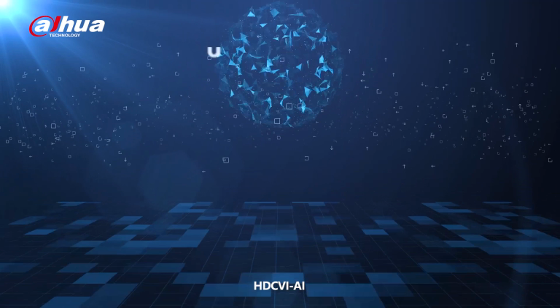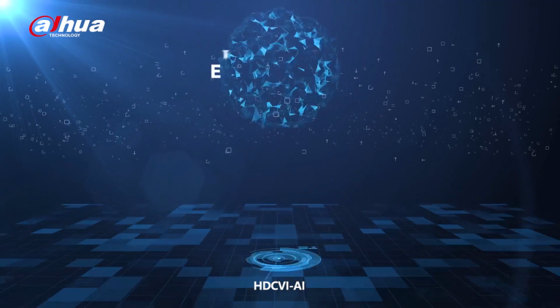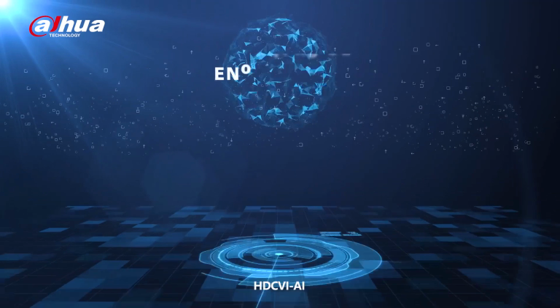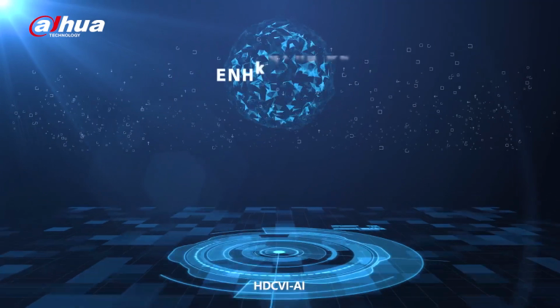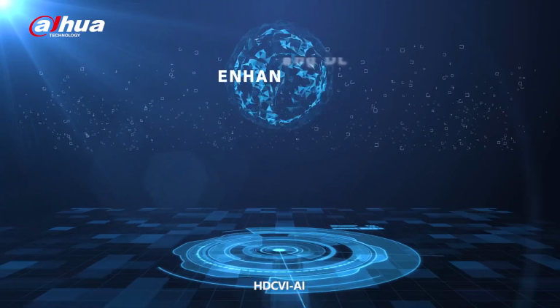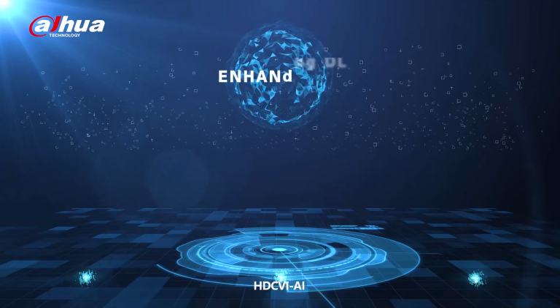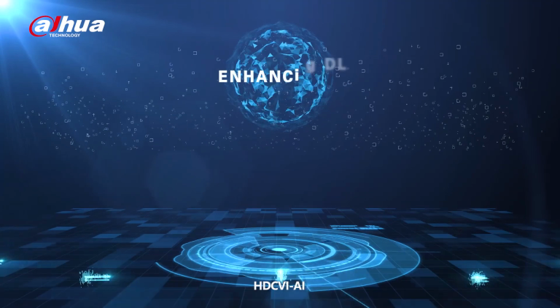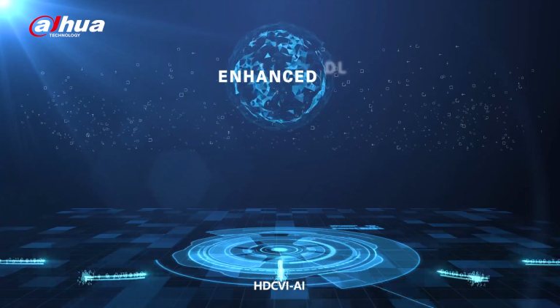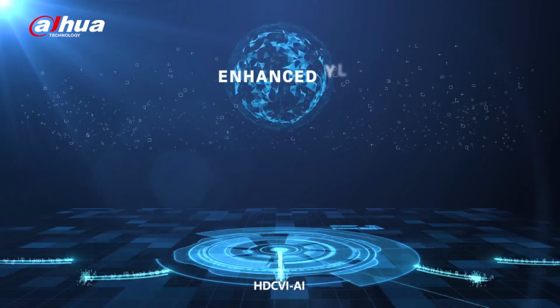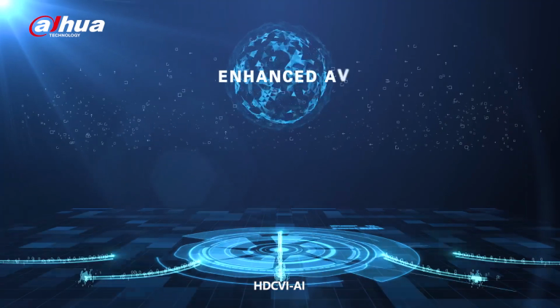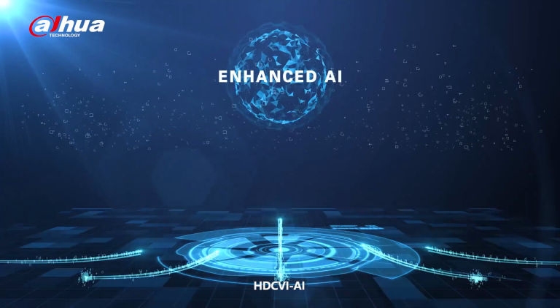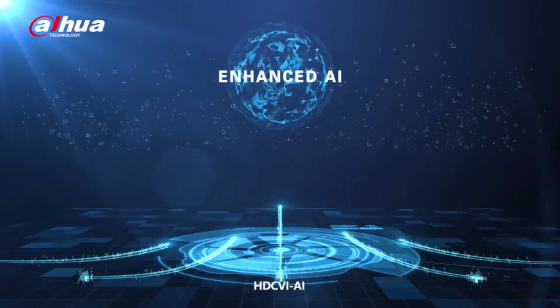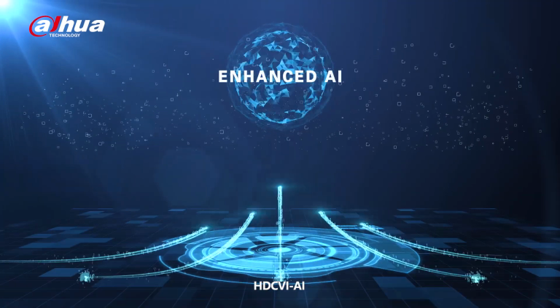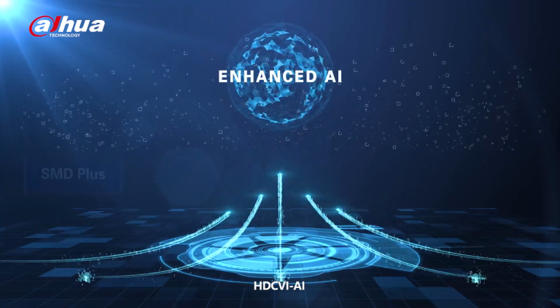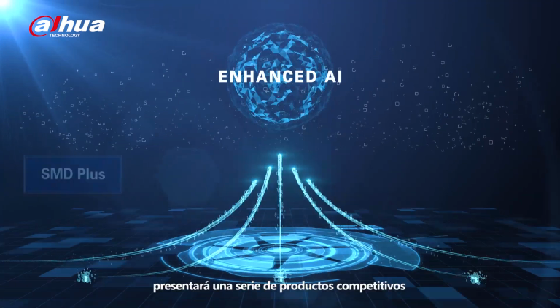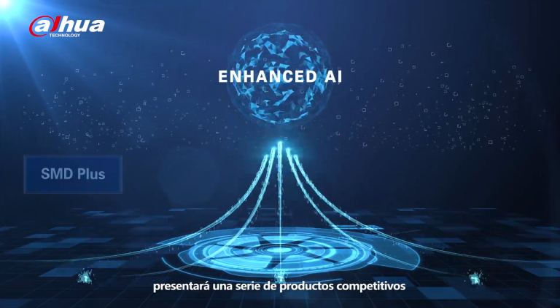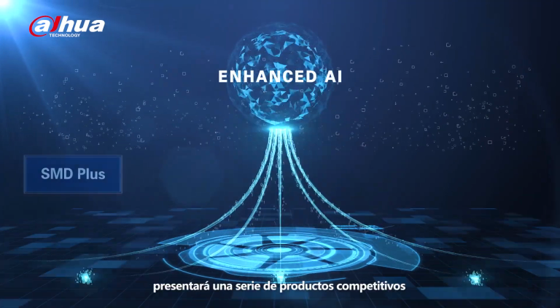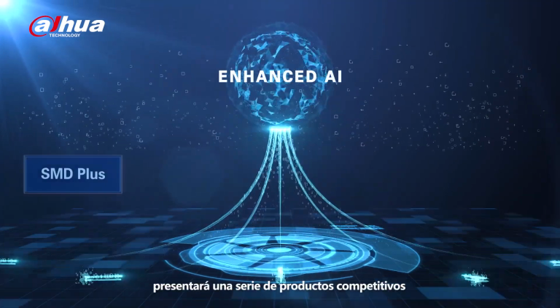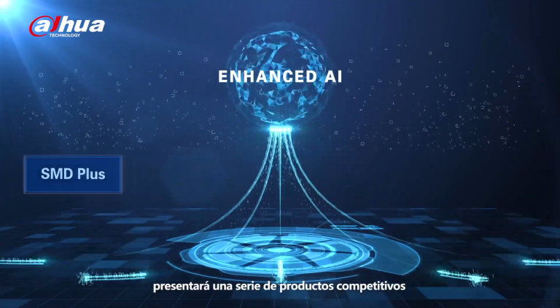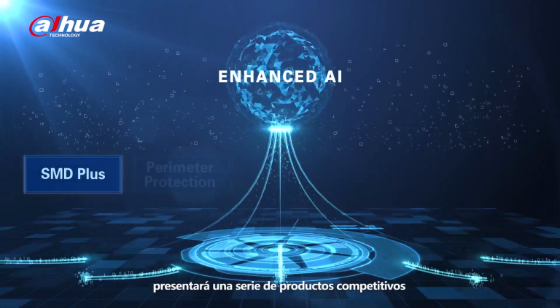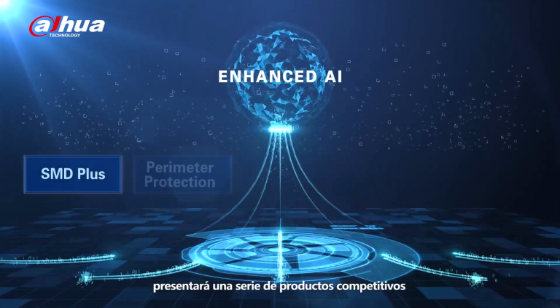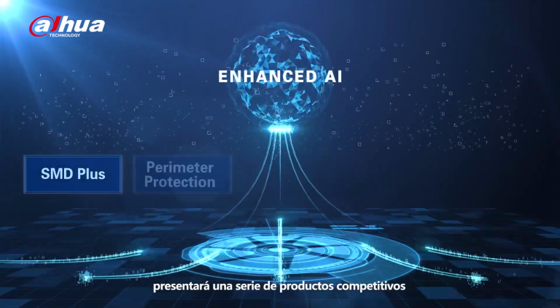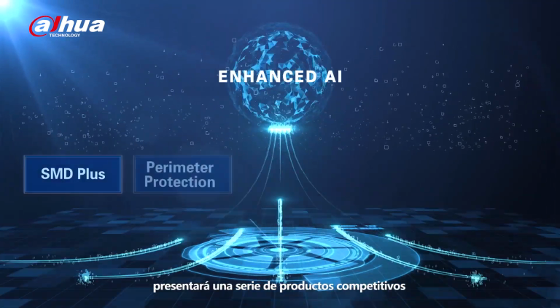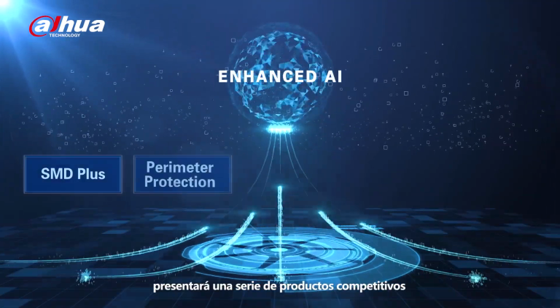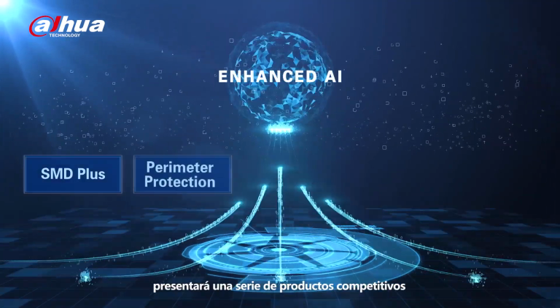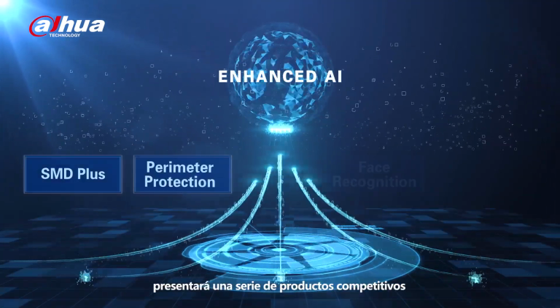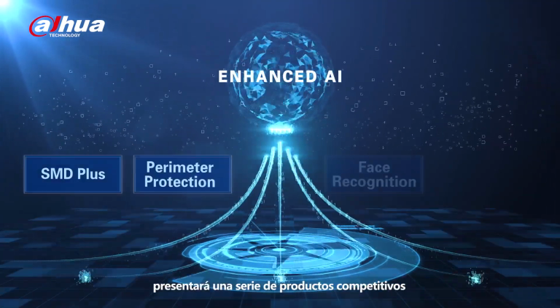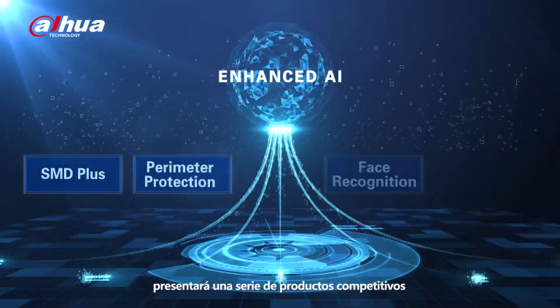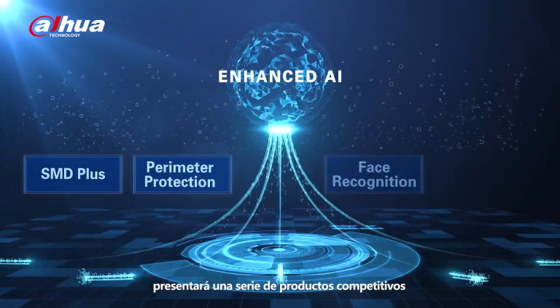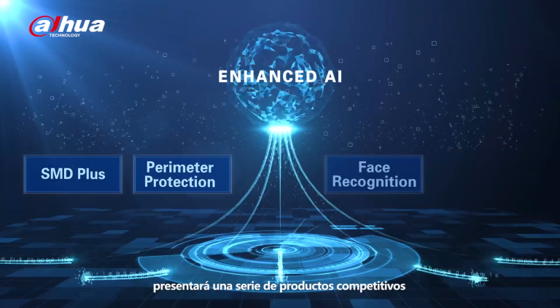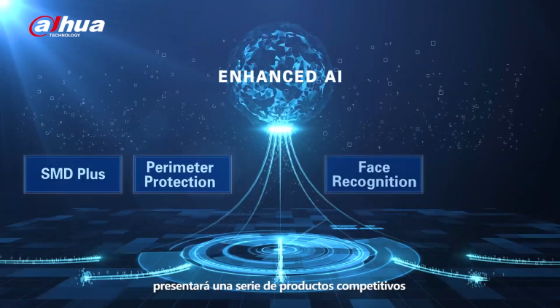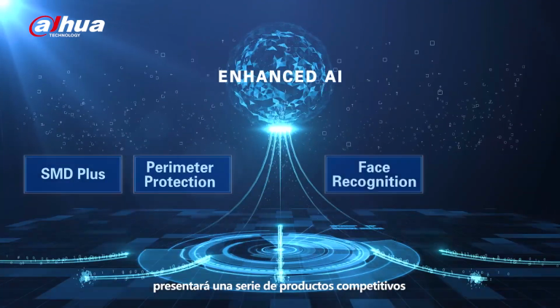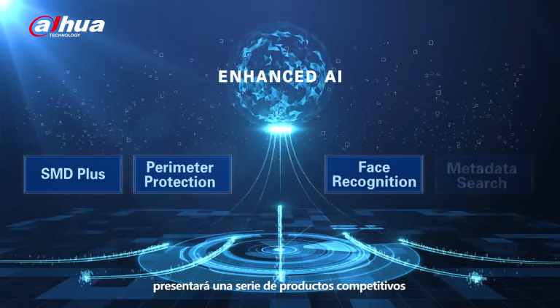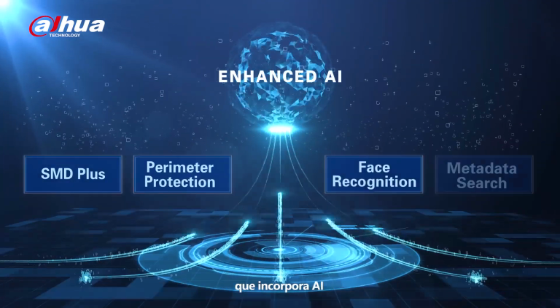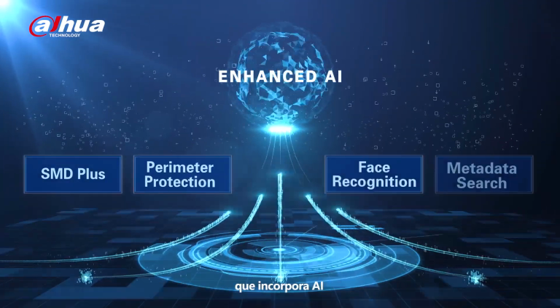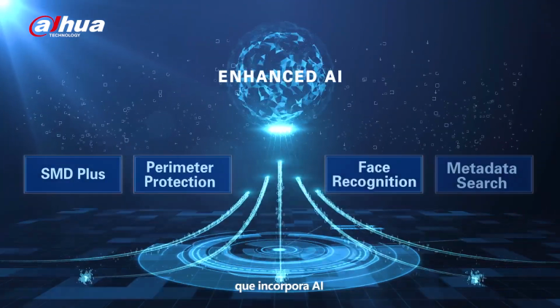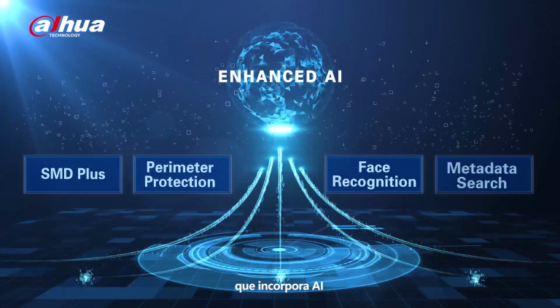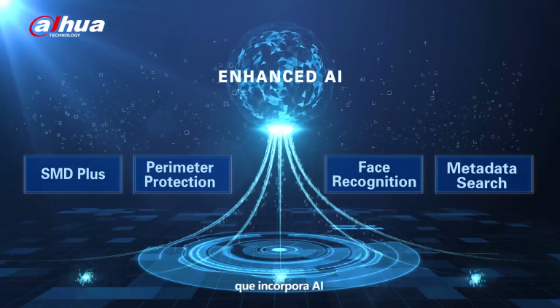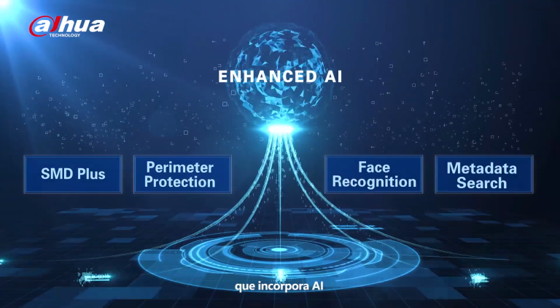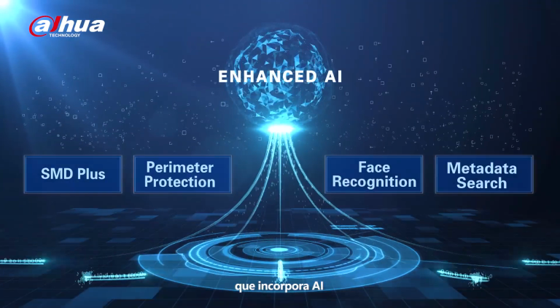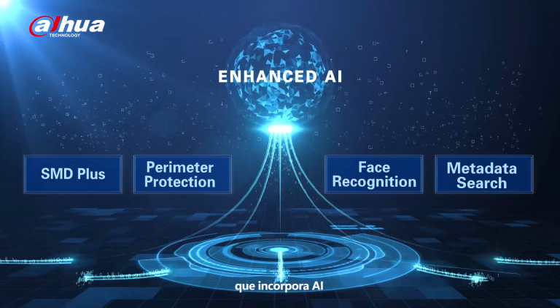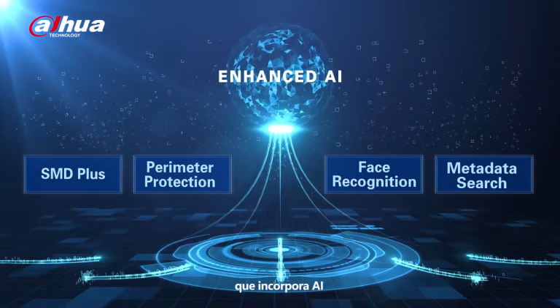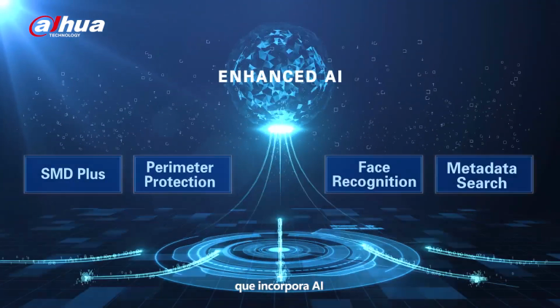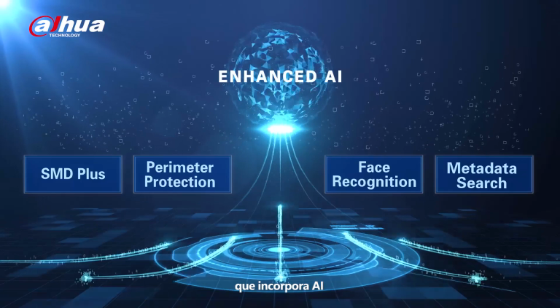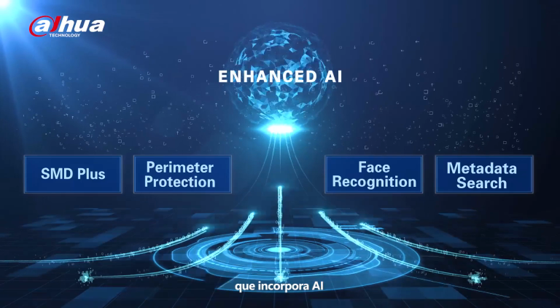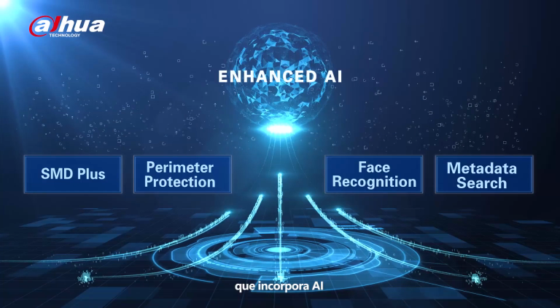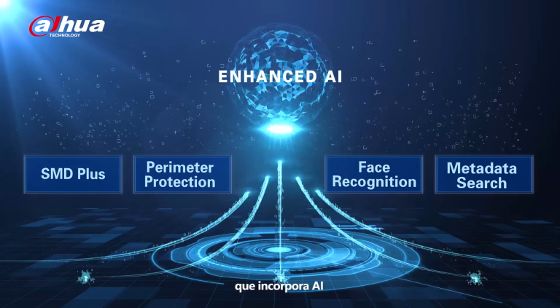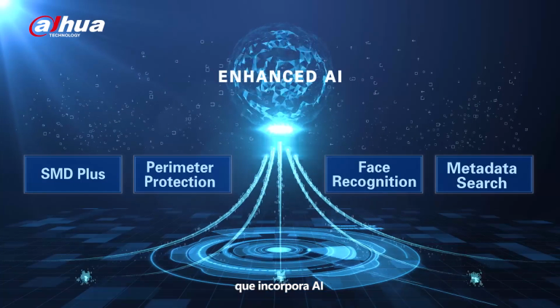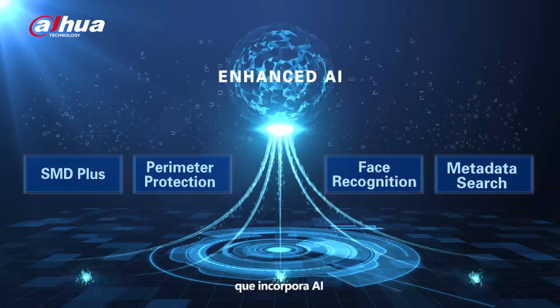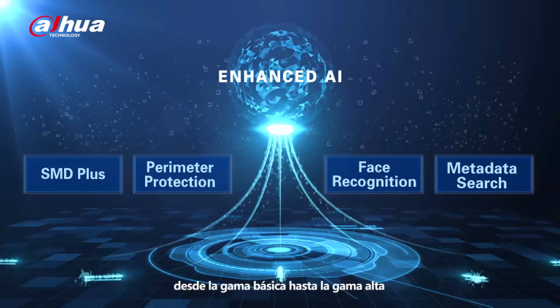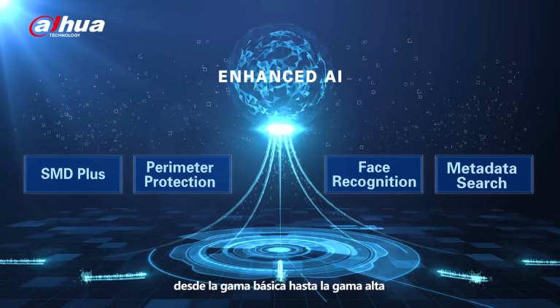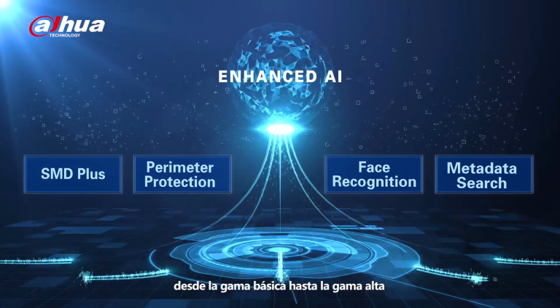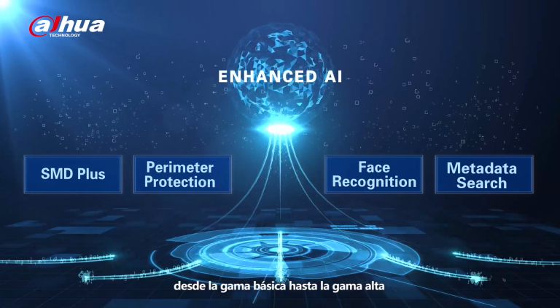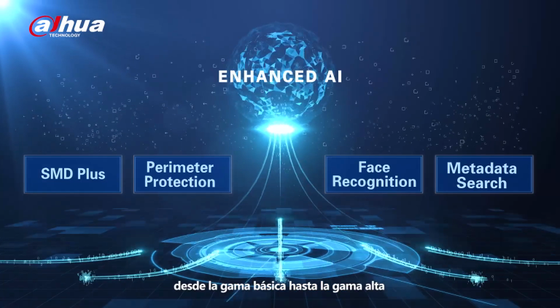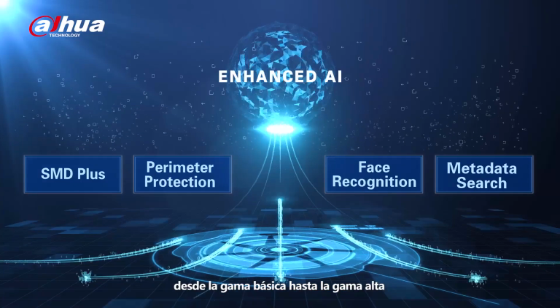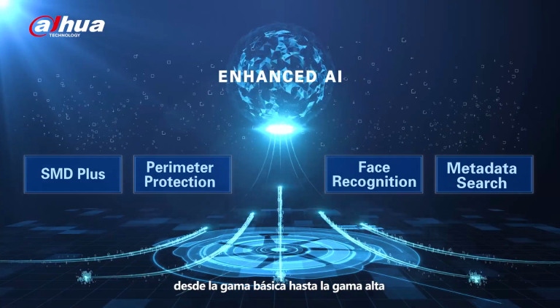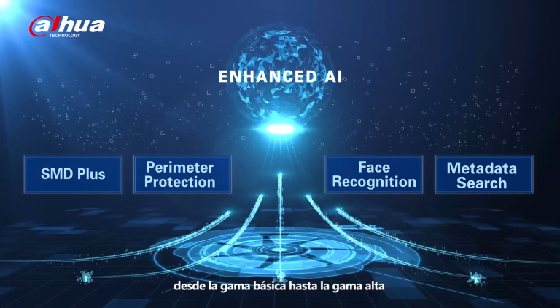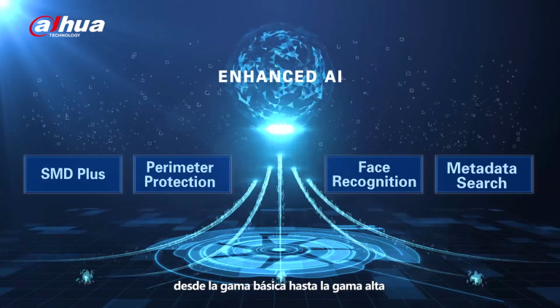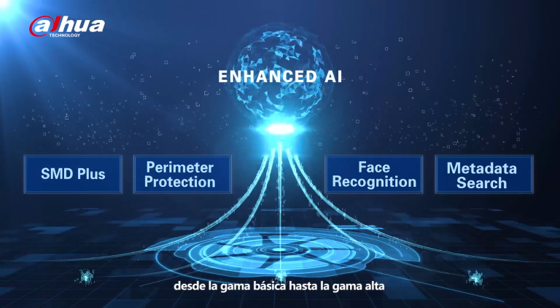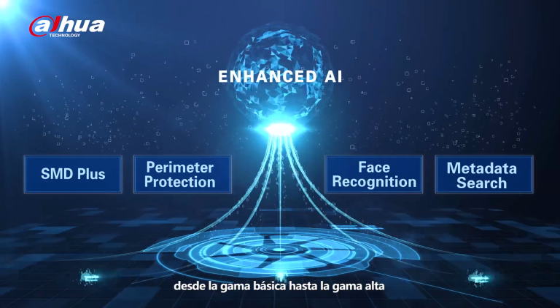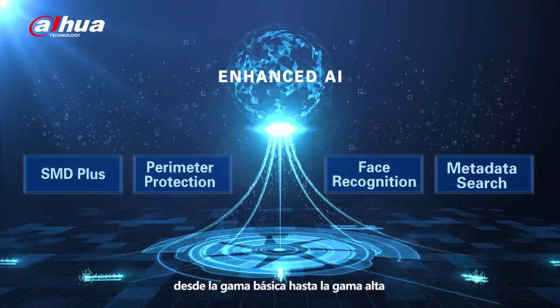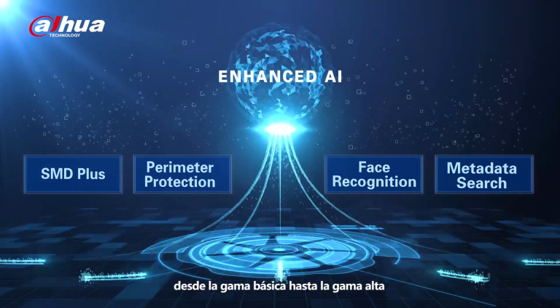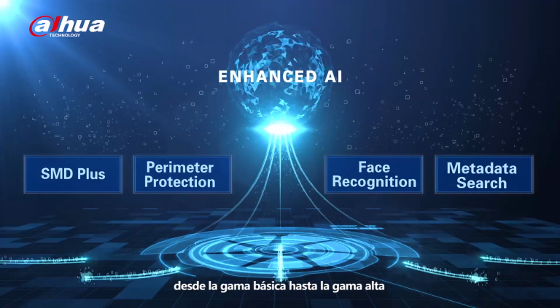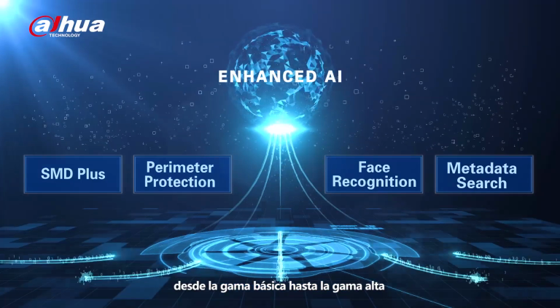This year, HDCVI AI unveiled a series of competitive products from entry-level to high-end, realizing inclusive AI.